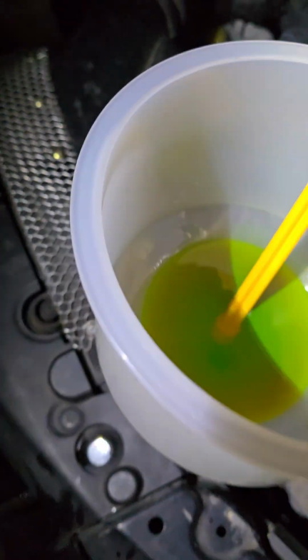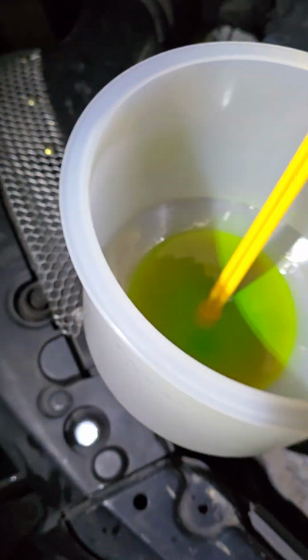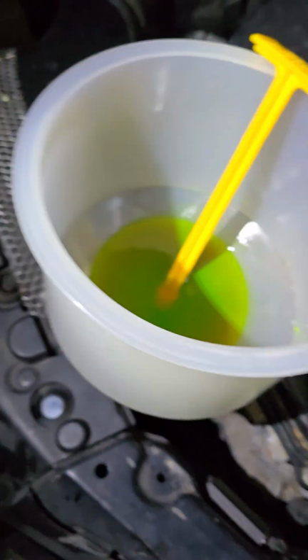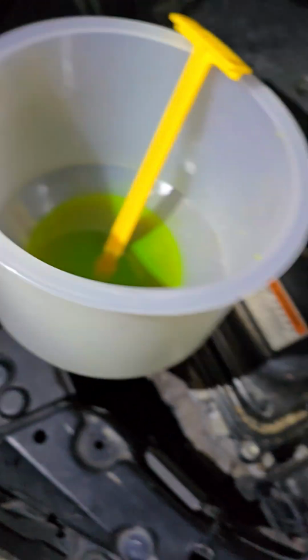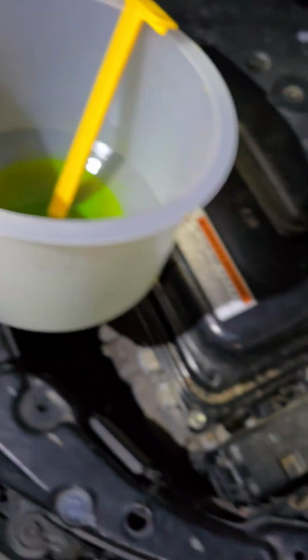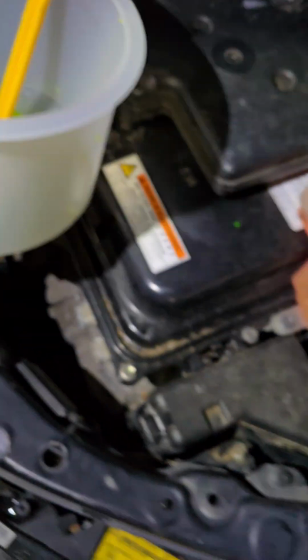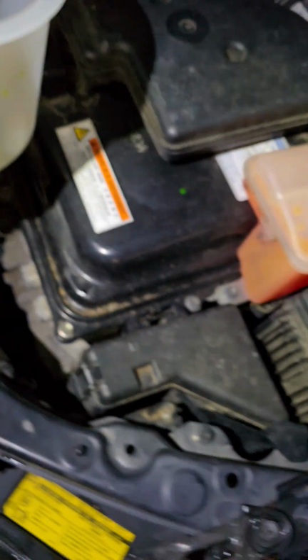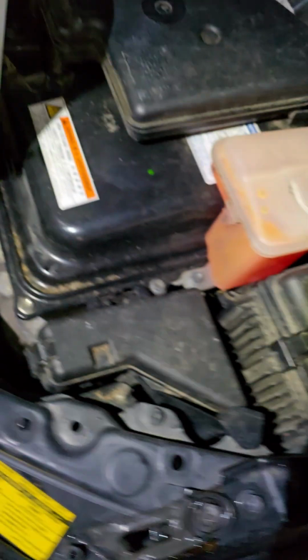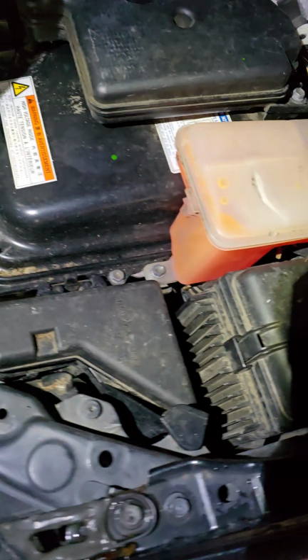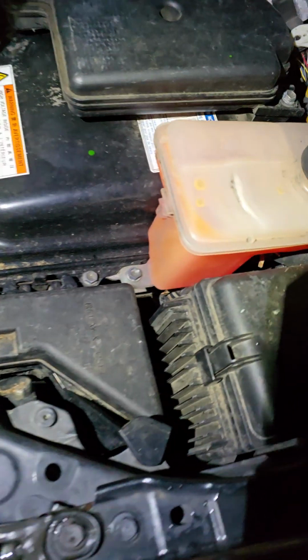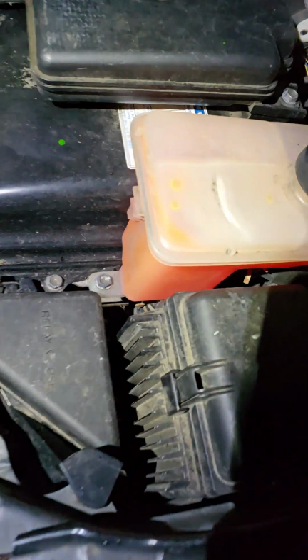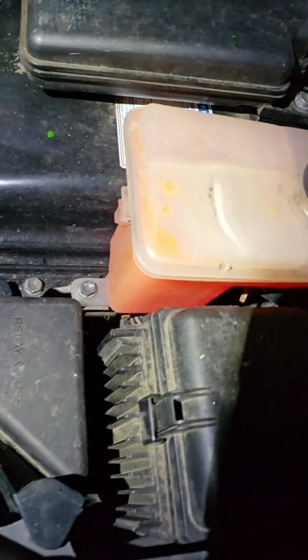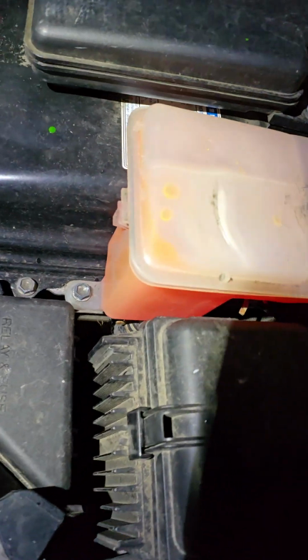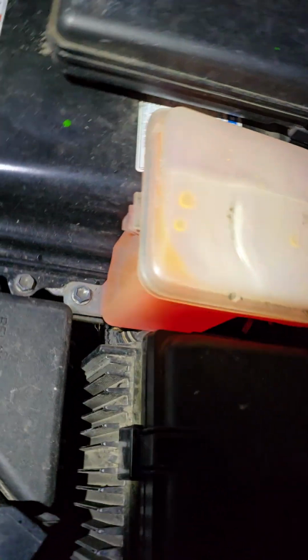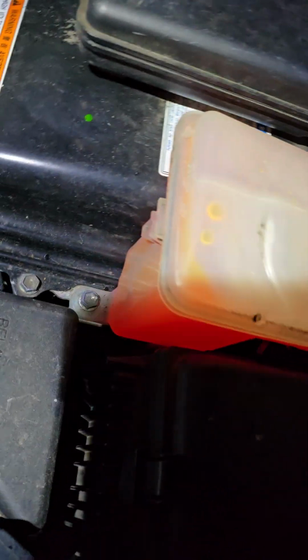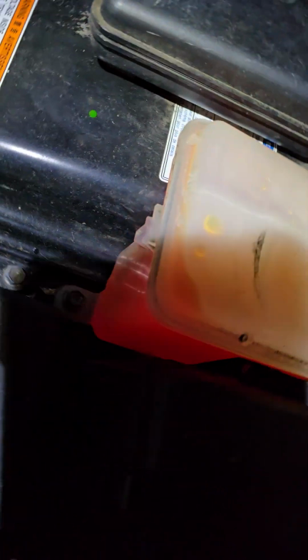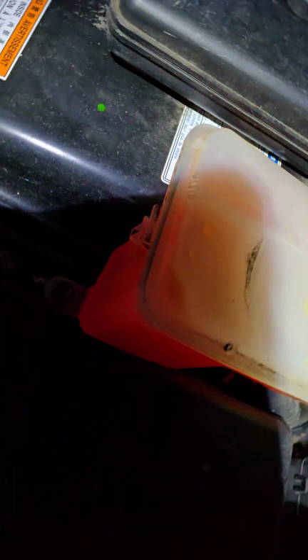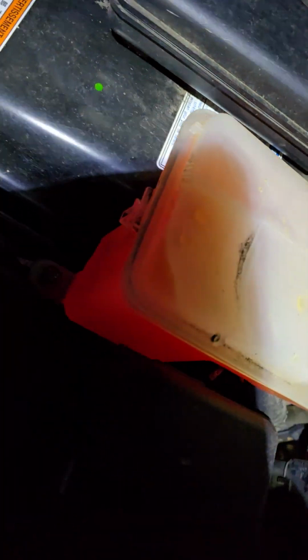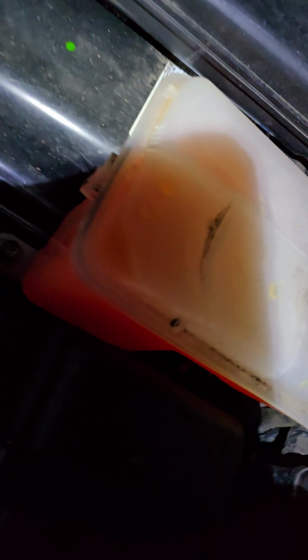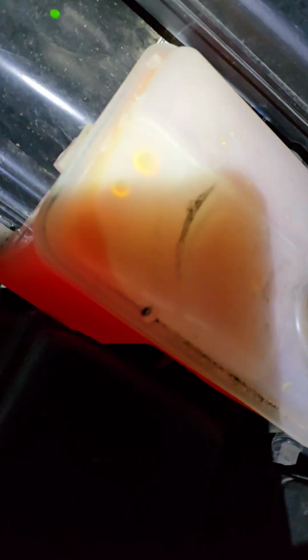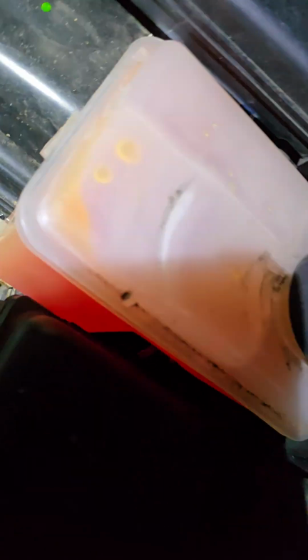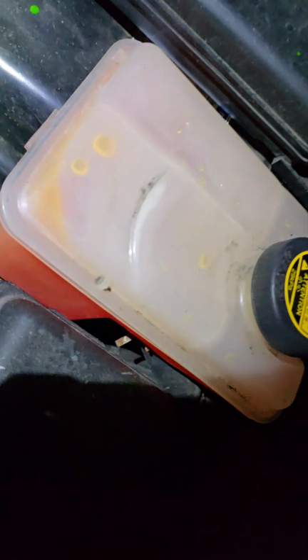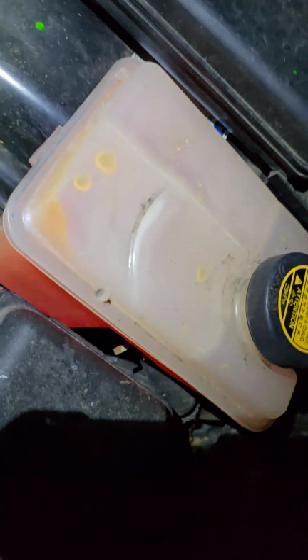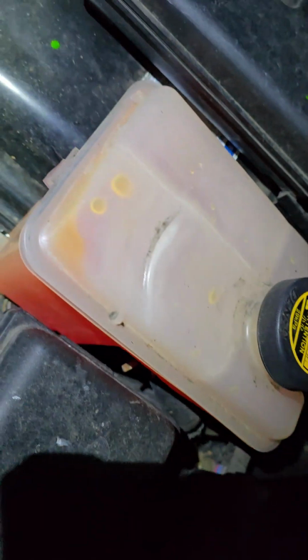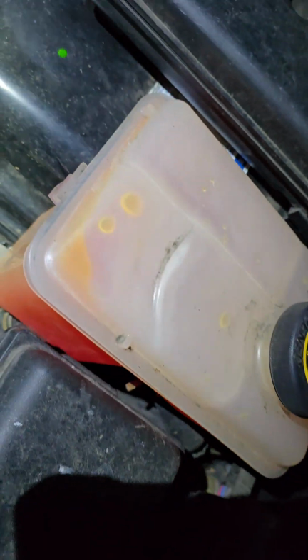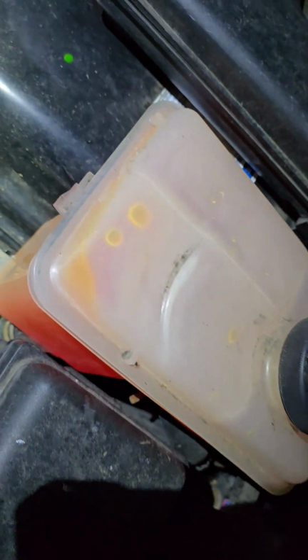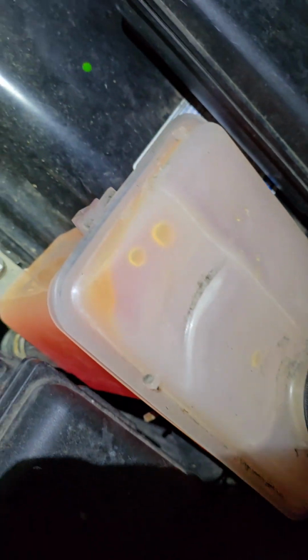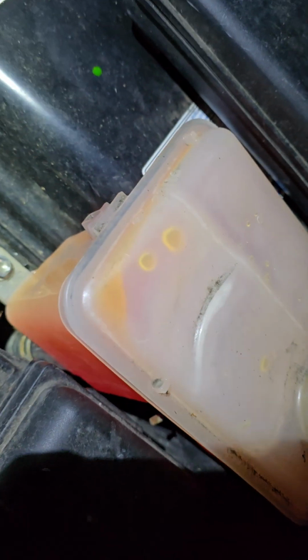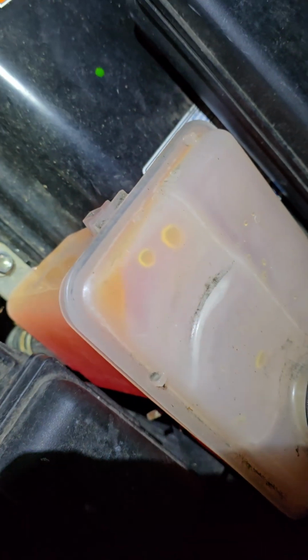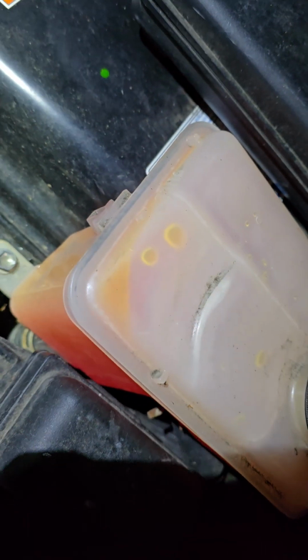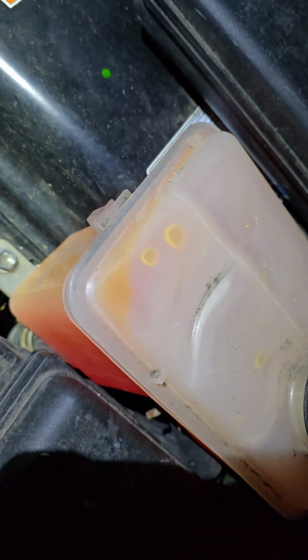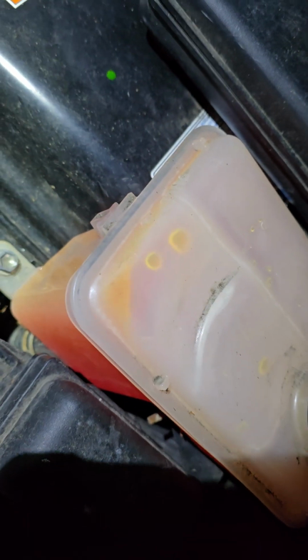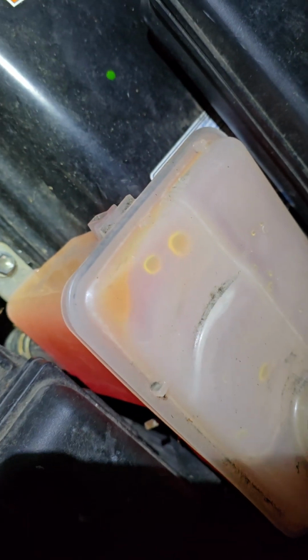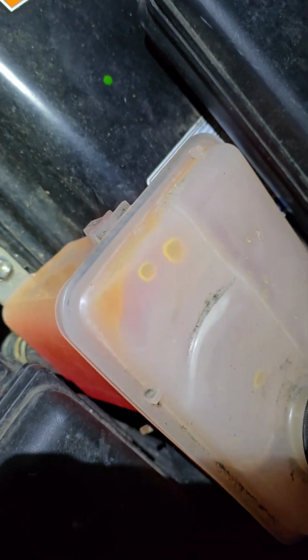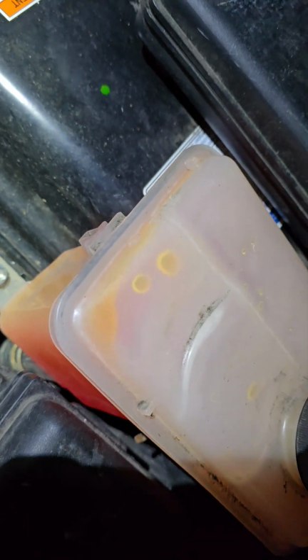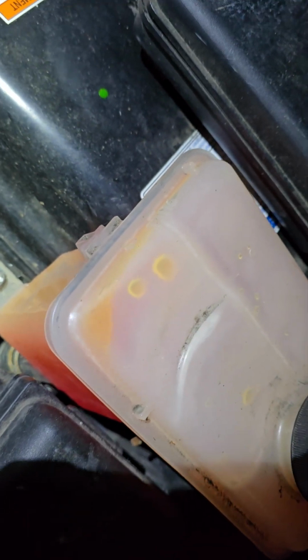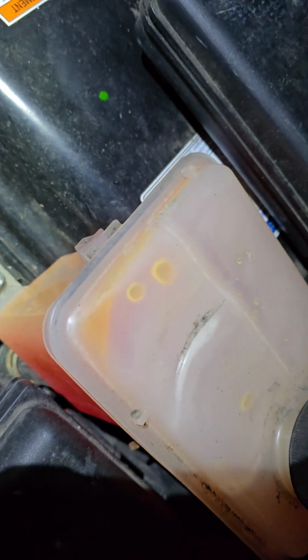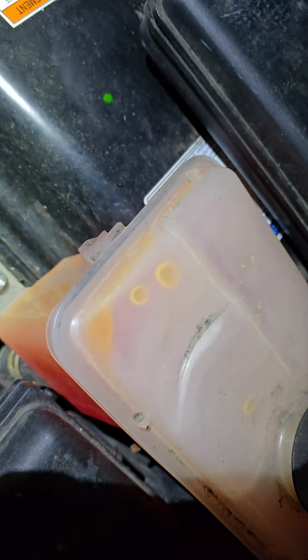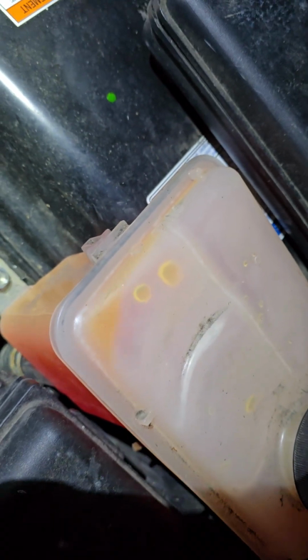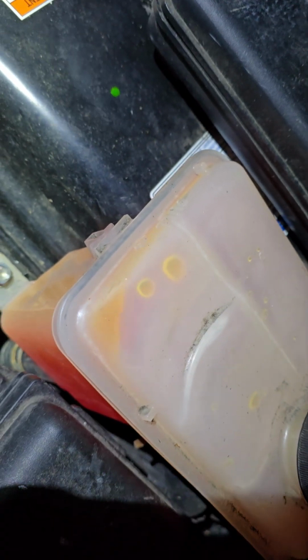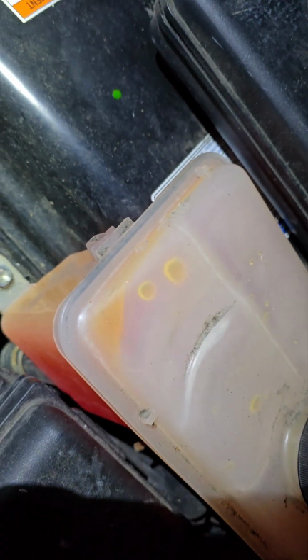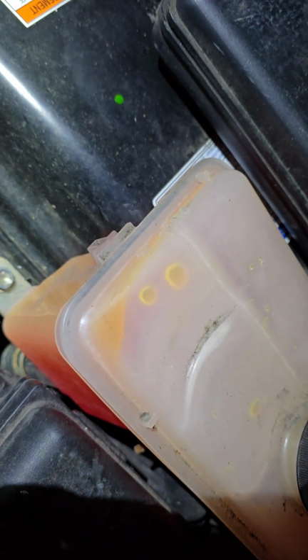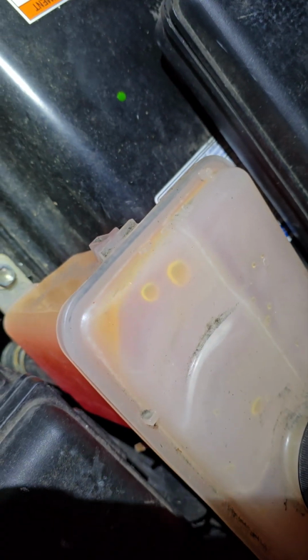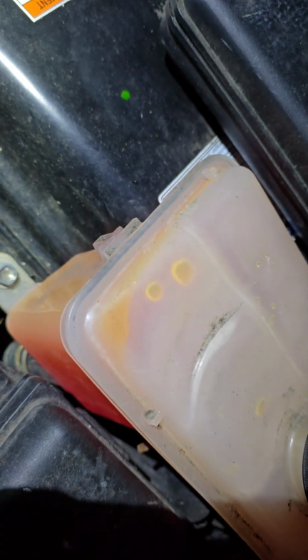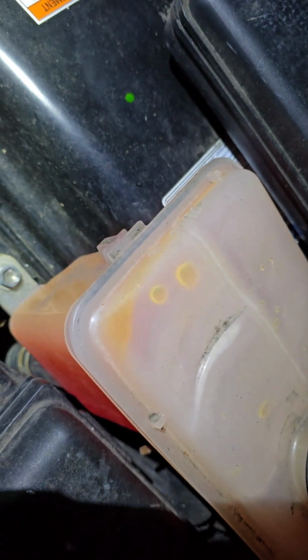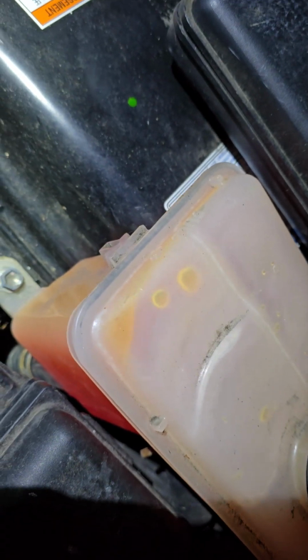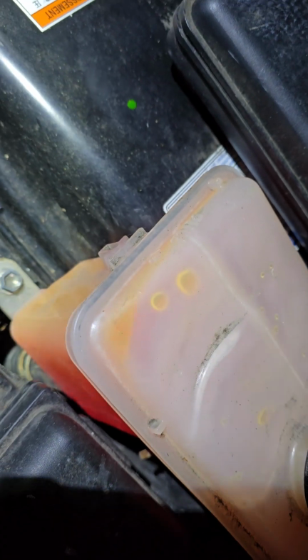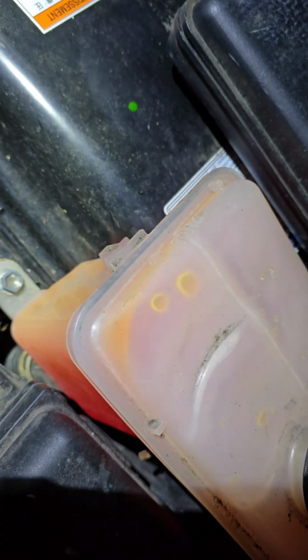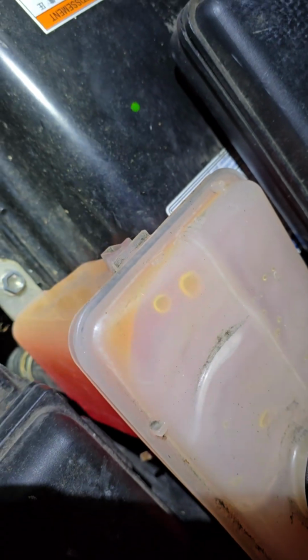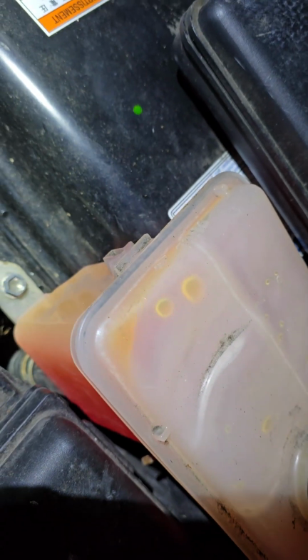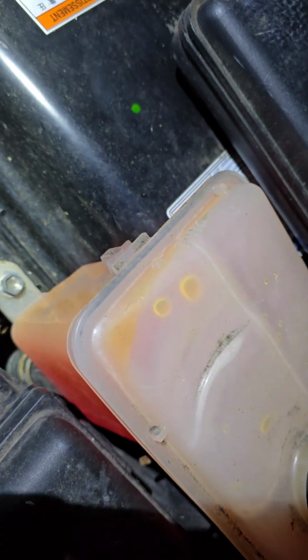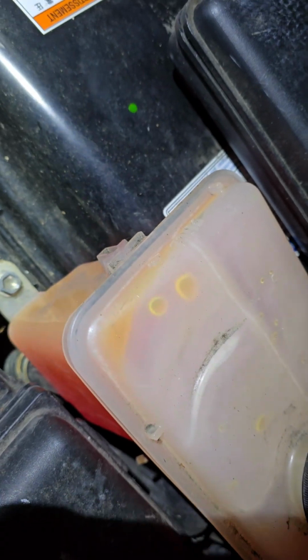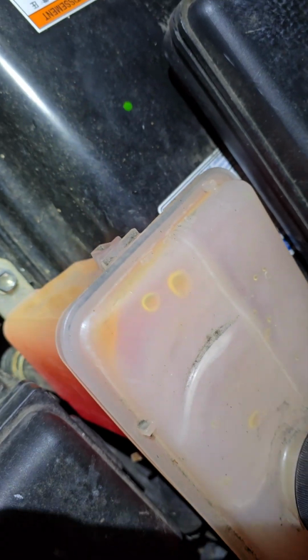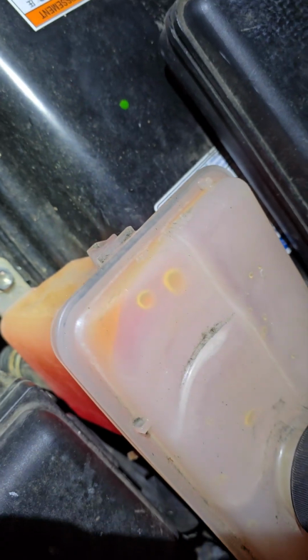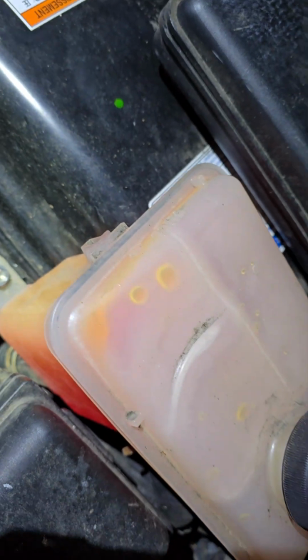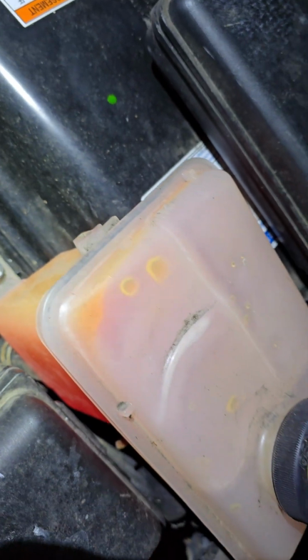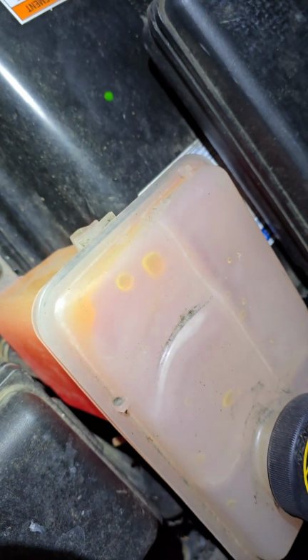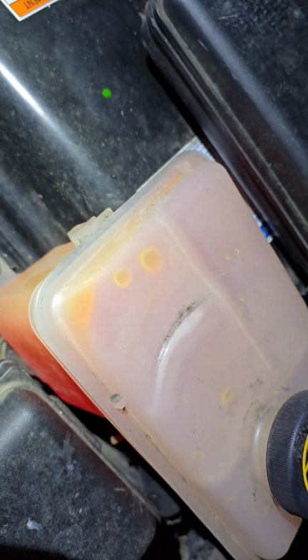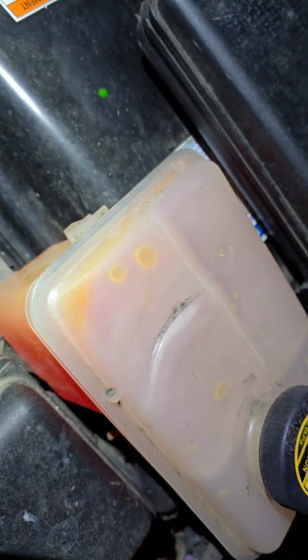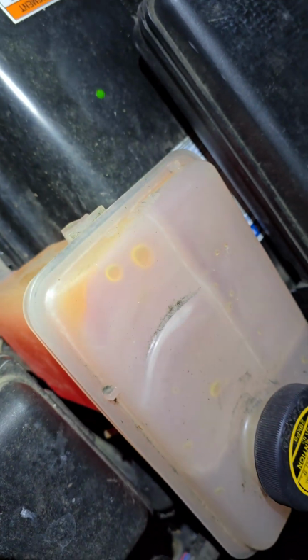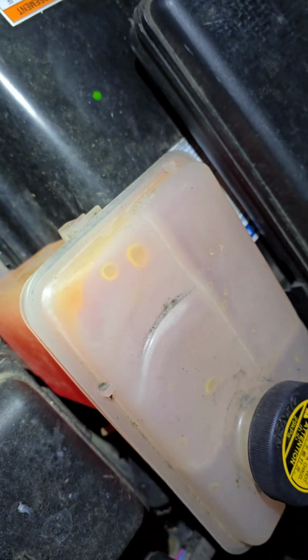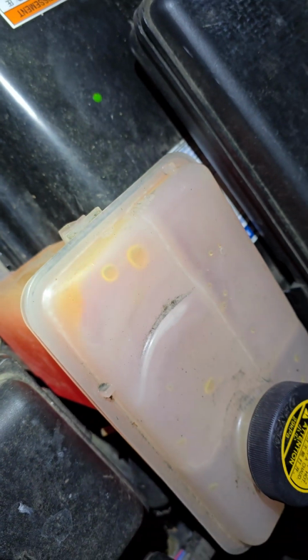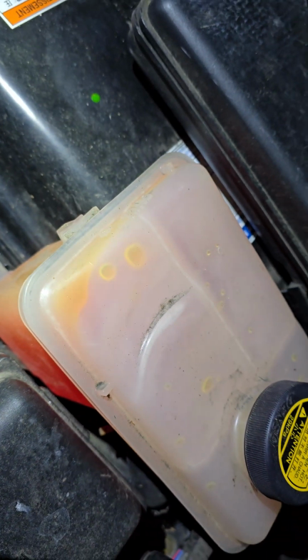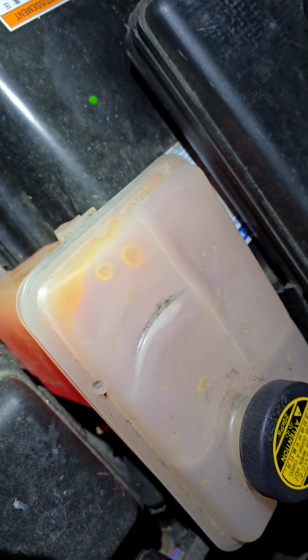Inverter's going fine. You can see the inverter in here — you can see the fluid coolant flowing. Inverter's good.